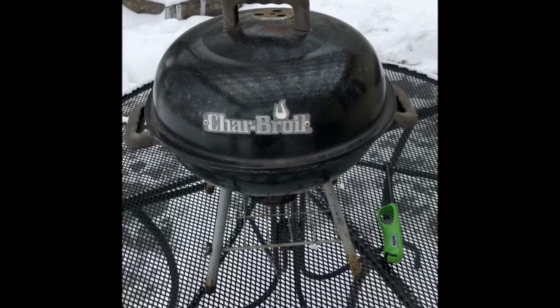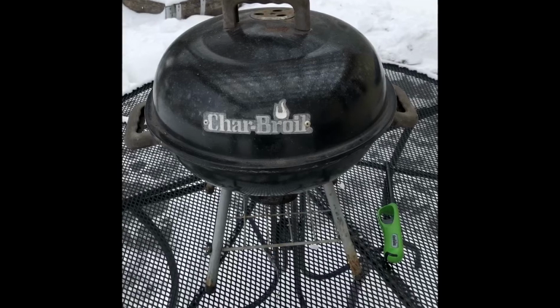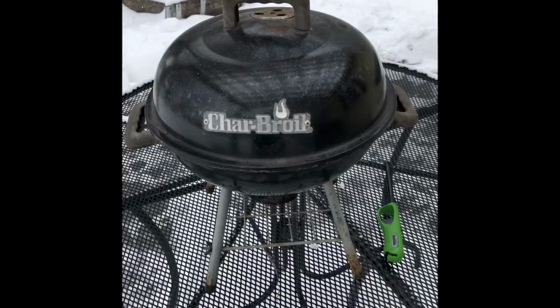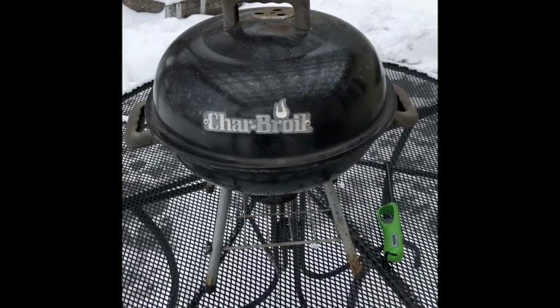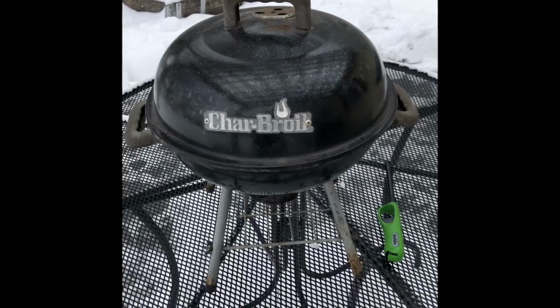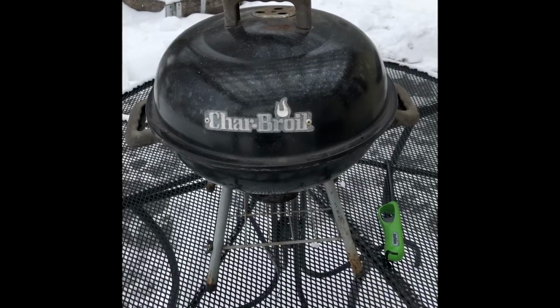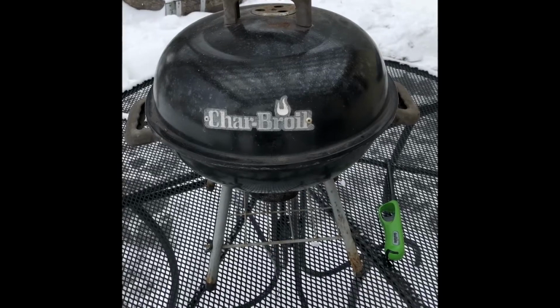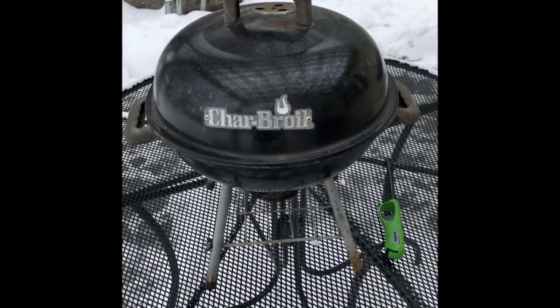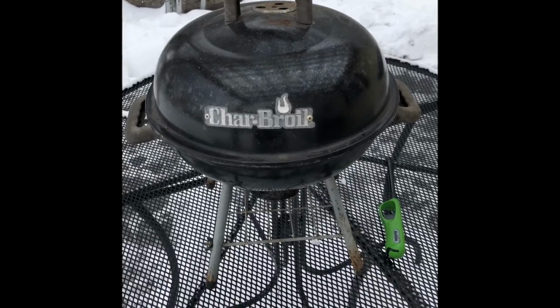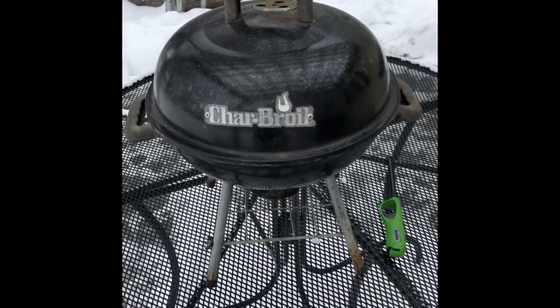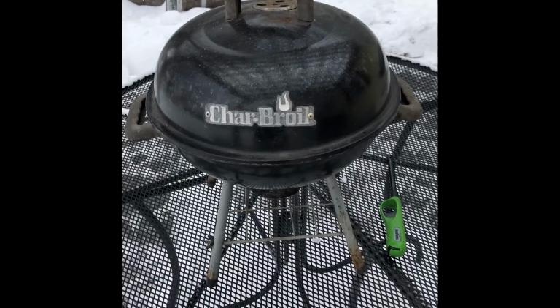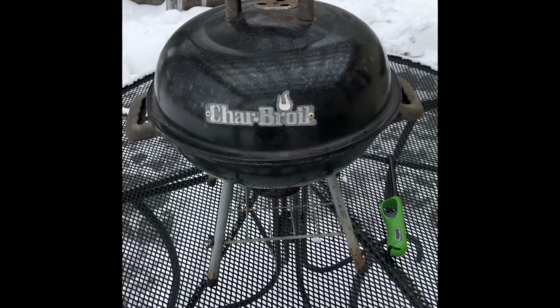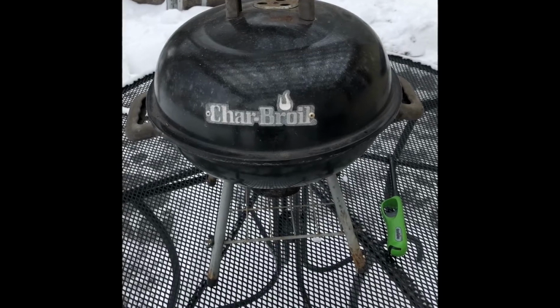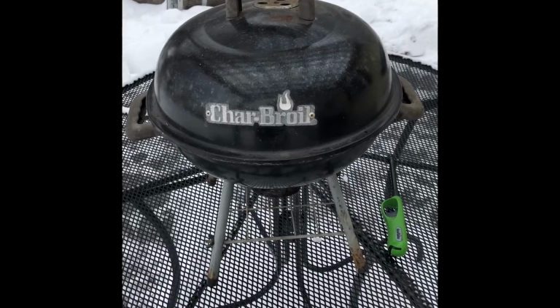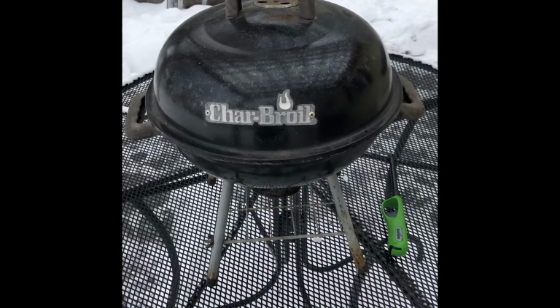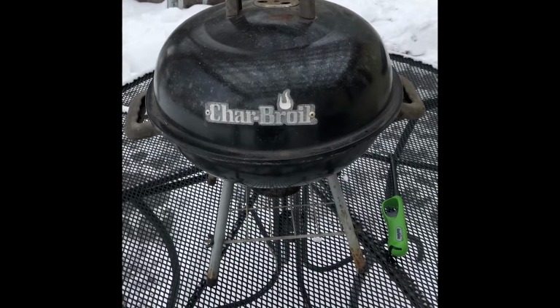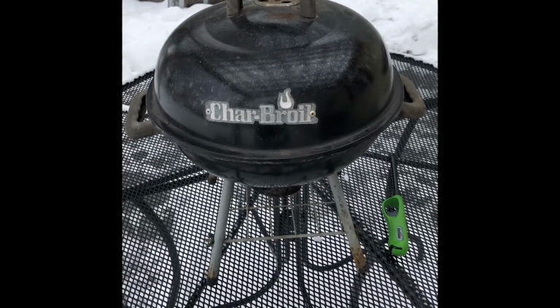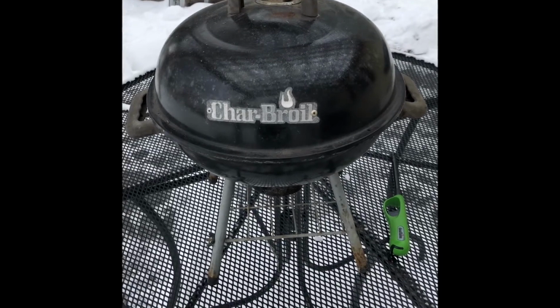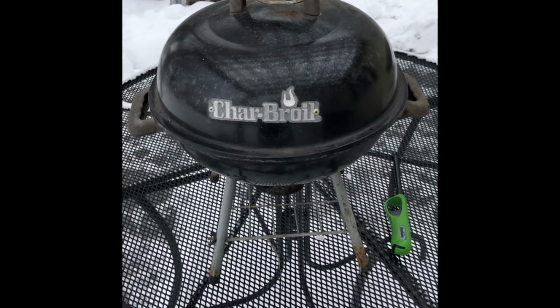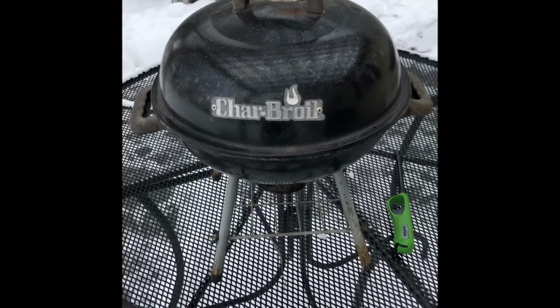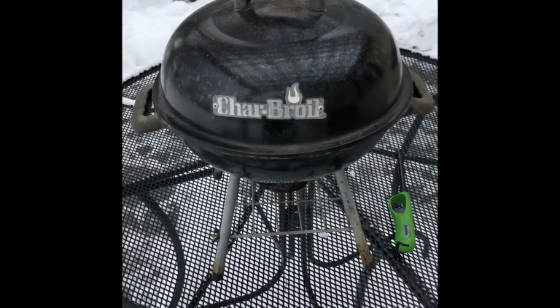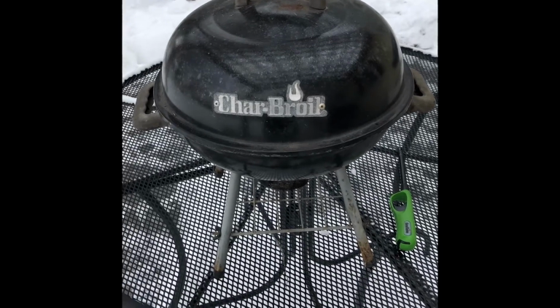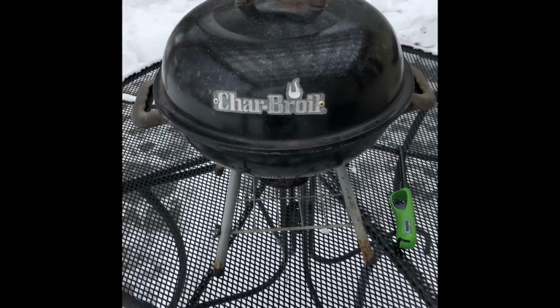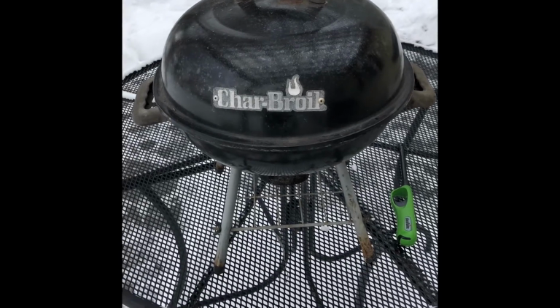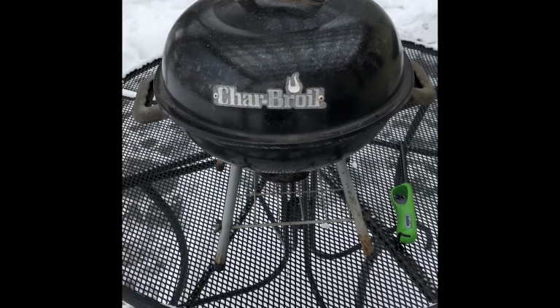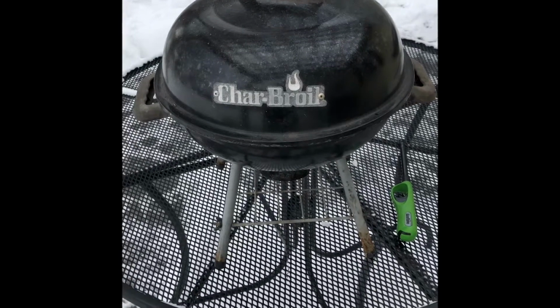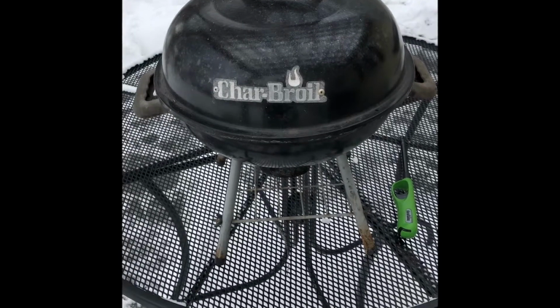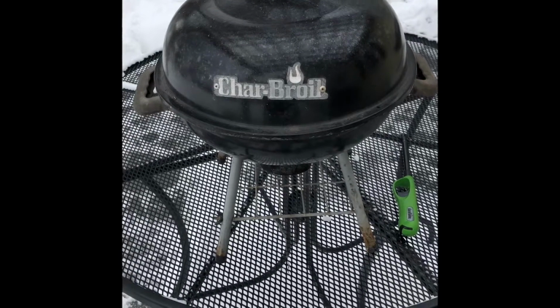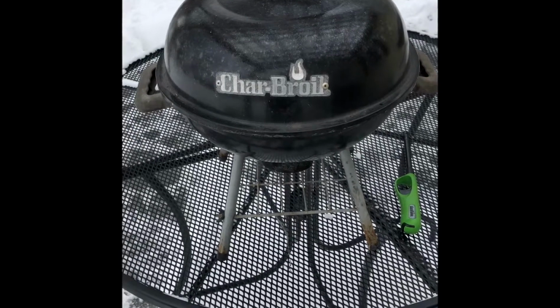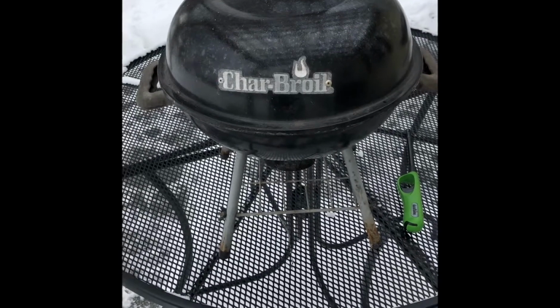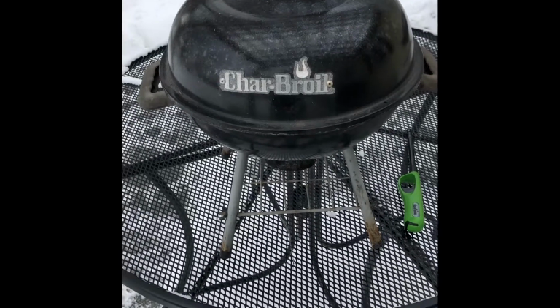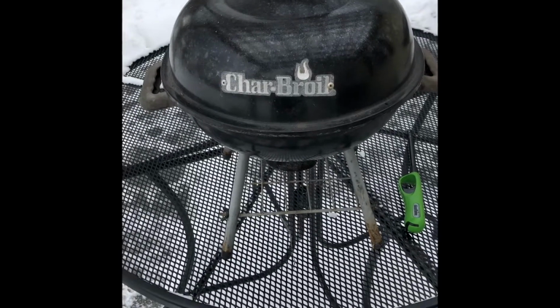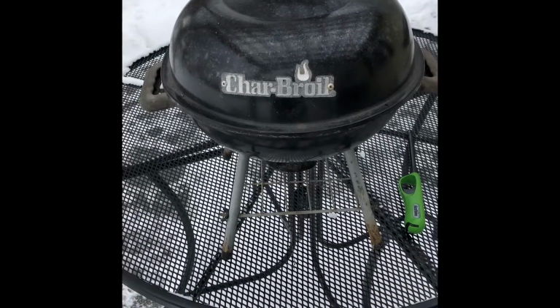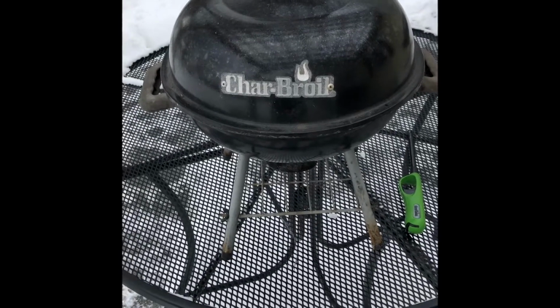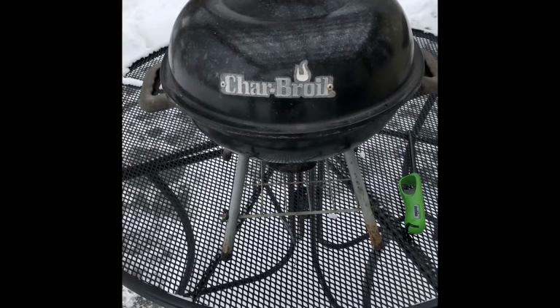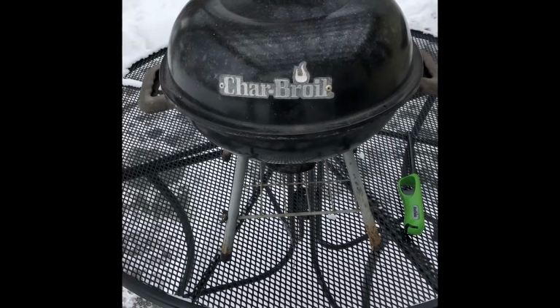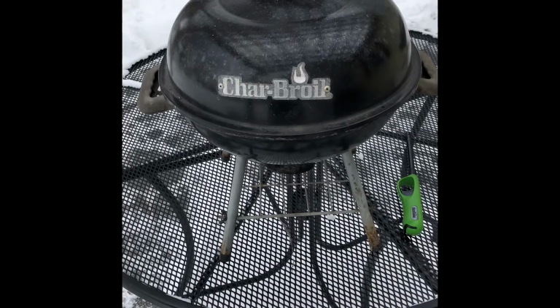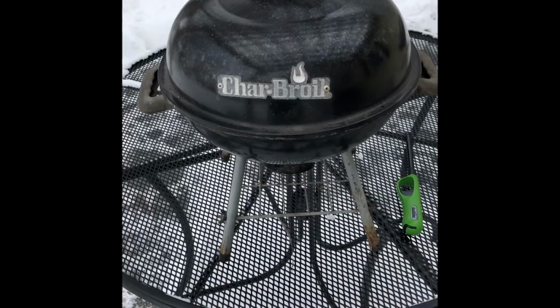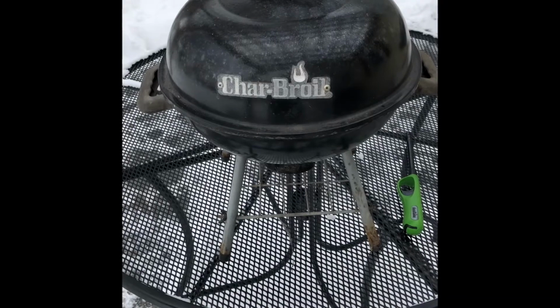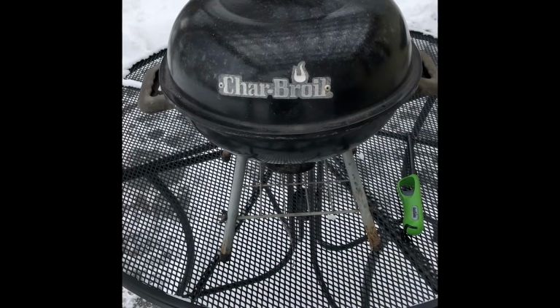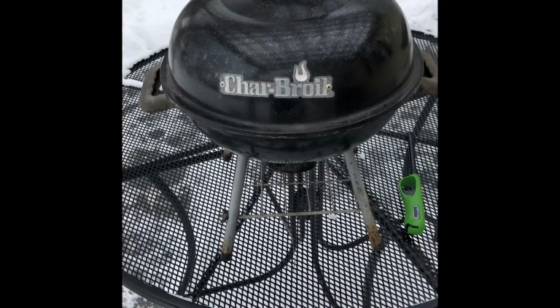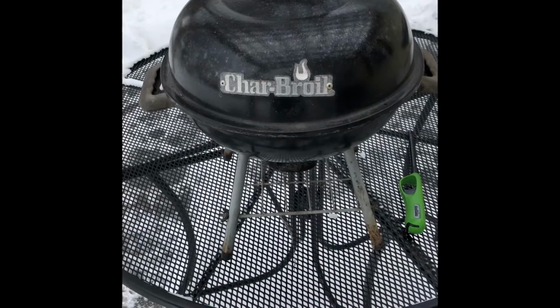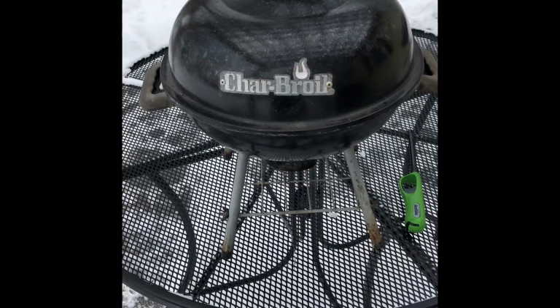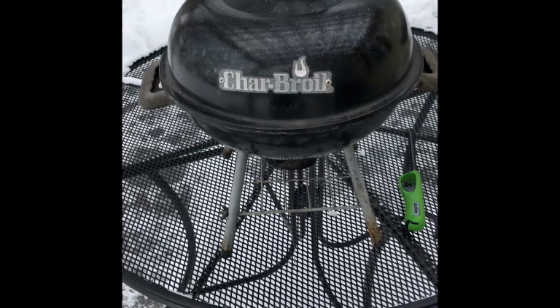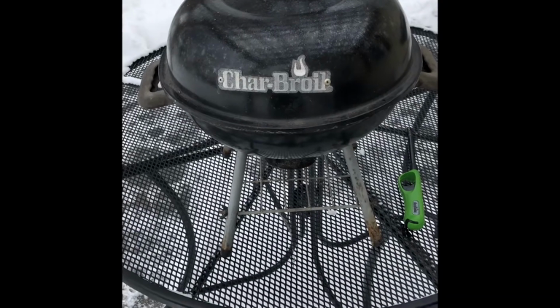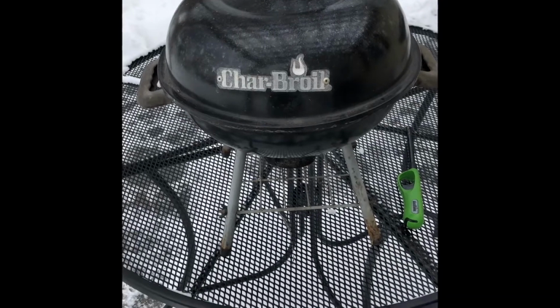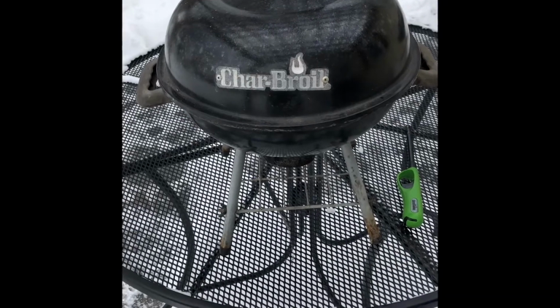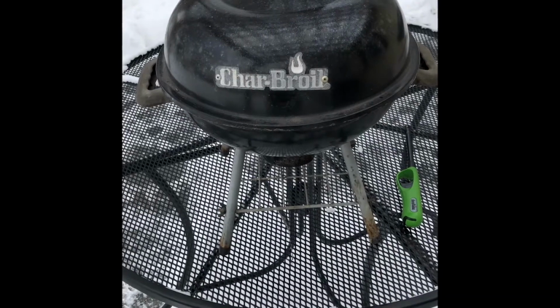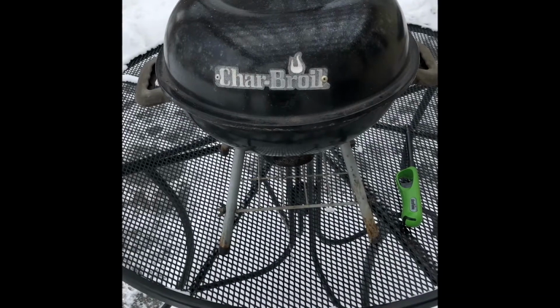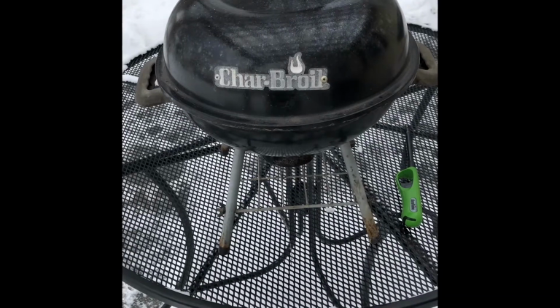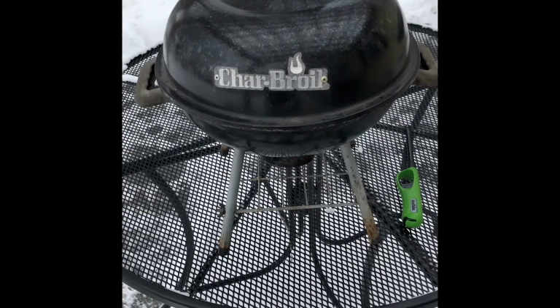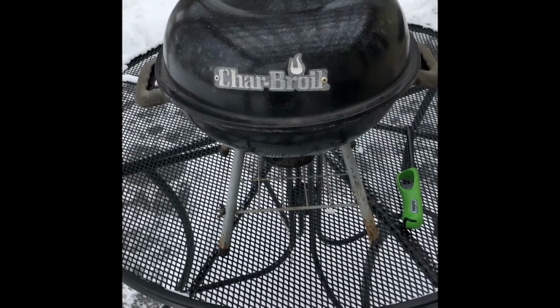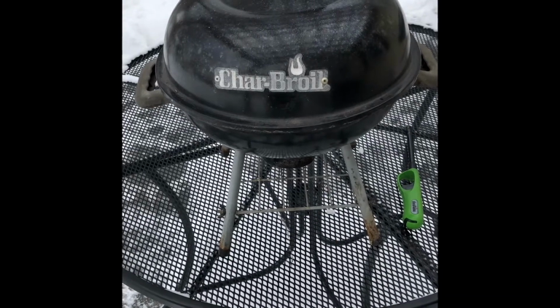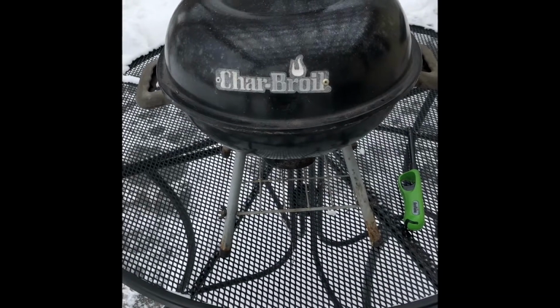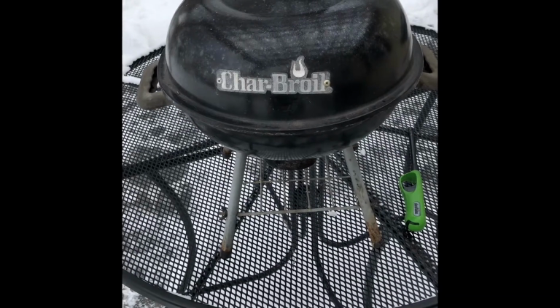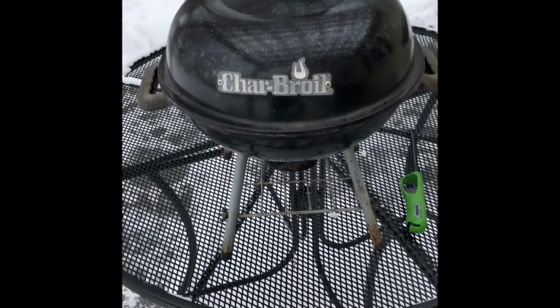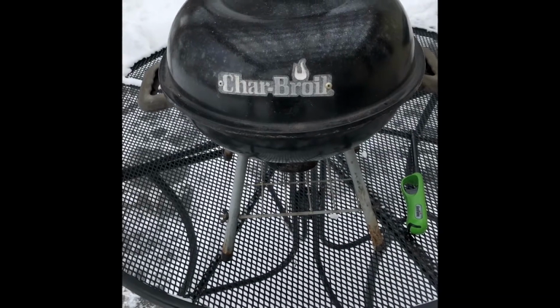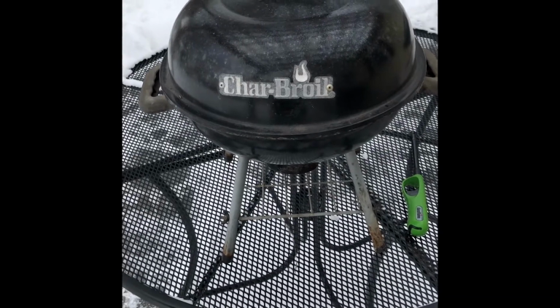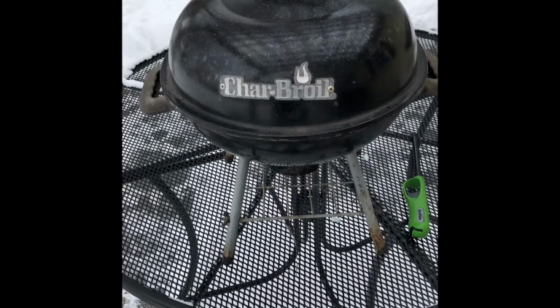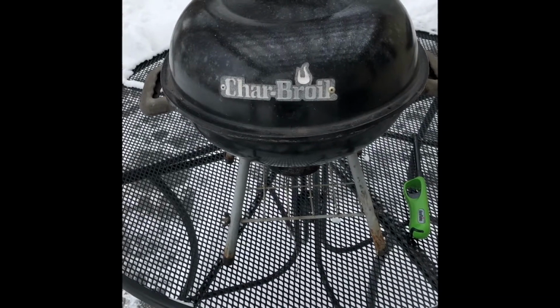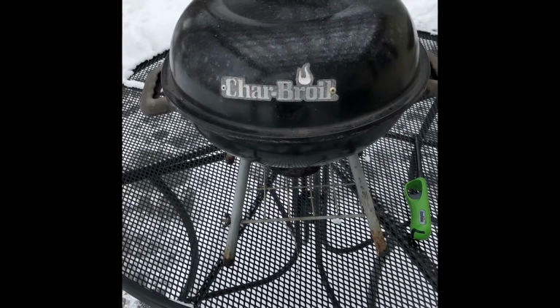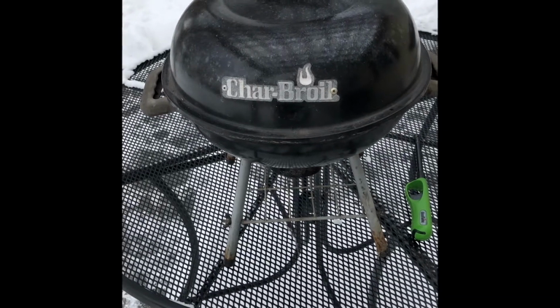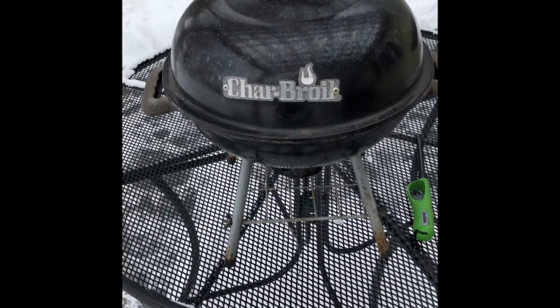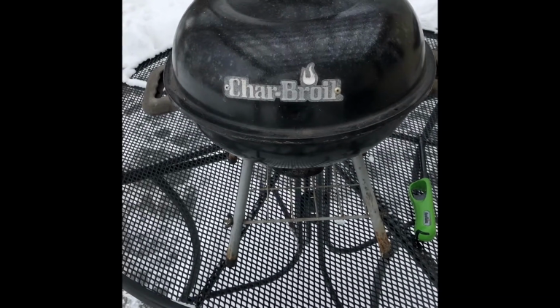Welcome to White Pines BBQ. This is a grill — it's a Charbroil. I'll say it's a grill and that's what I'll say about it.